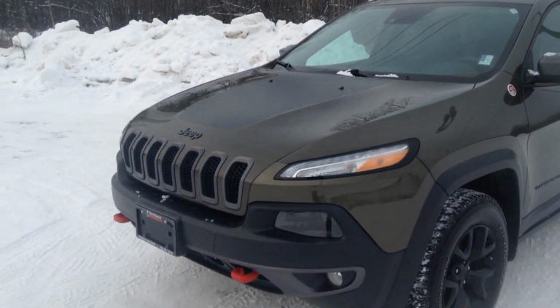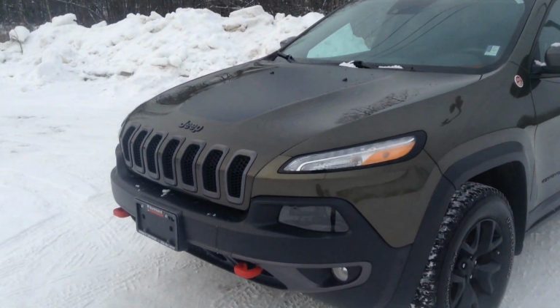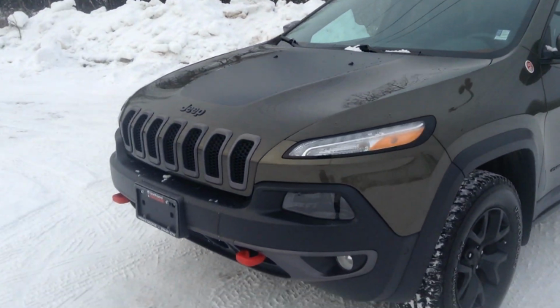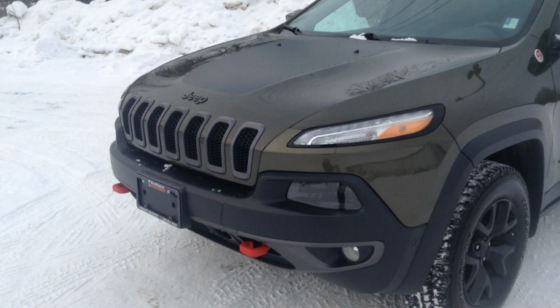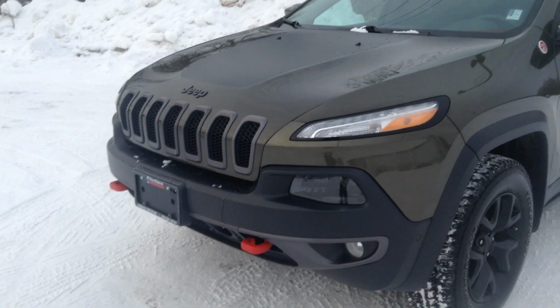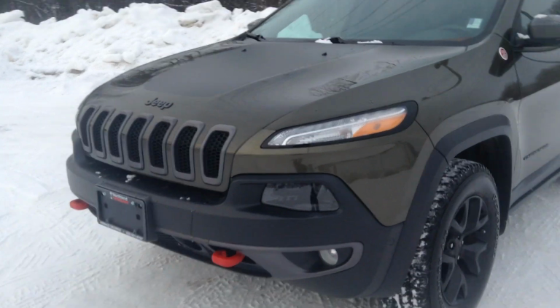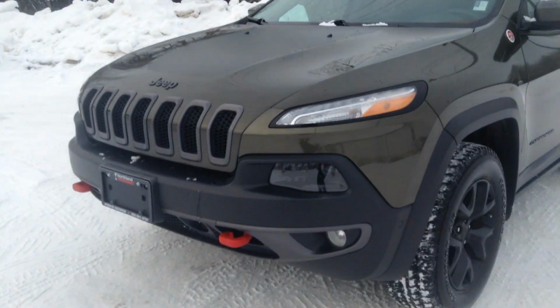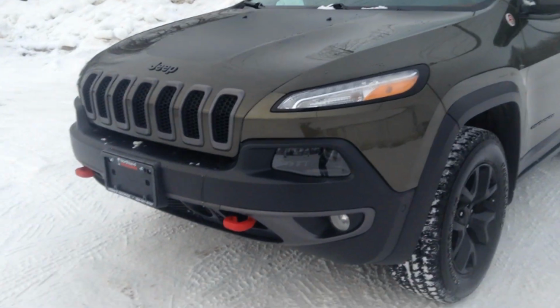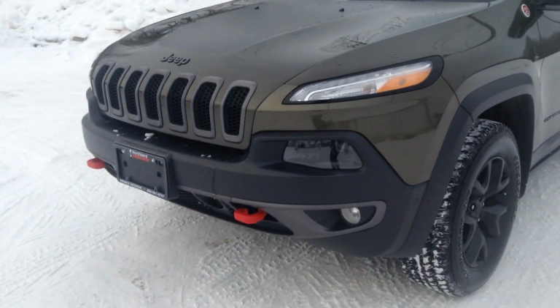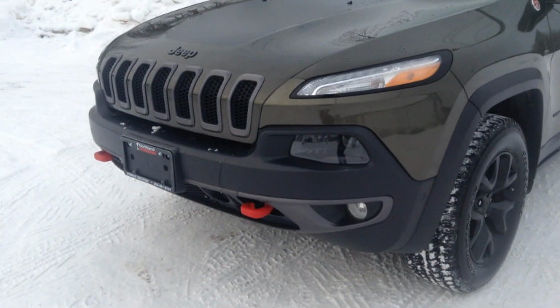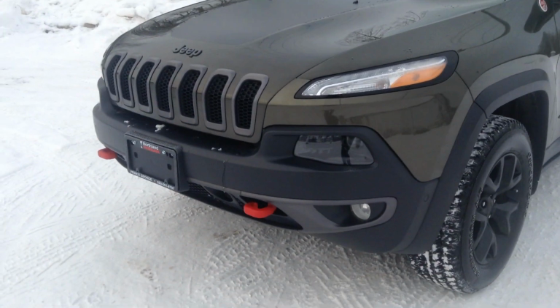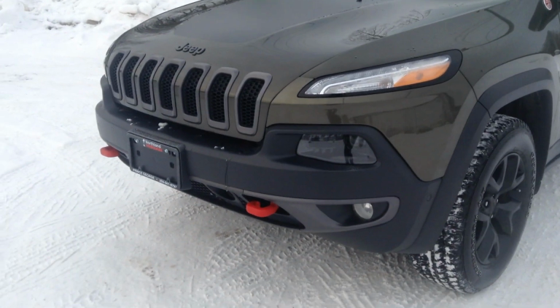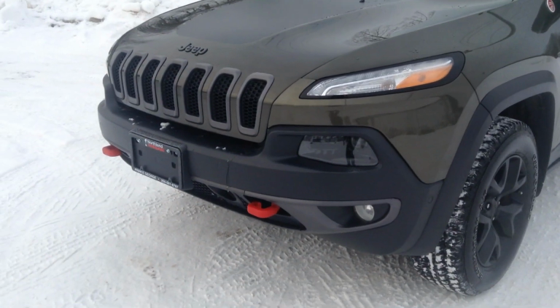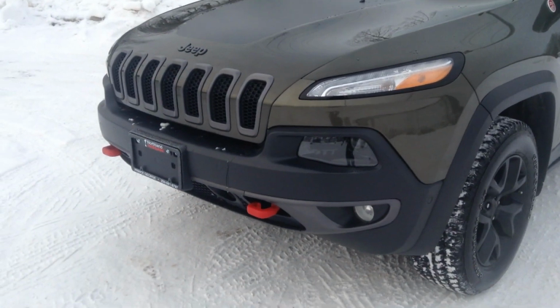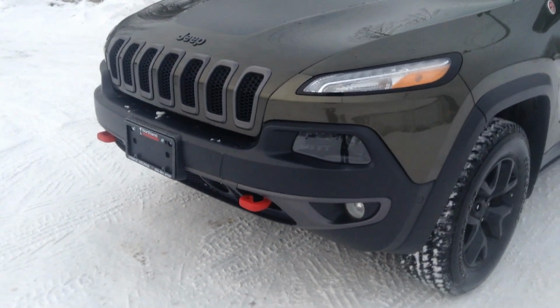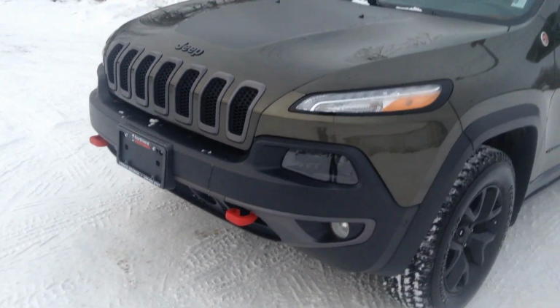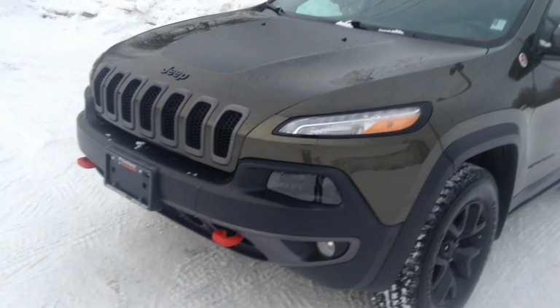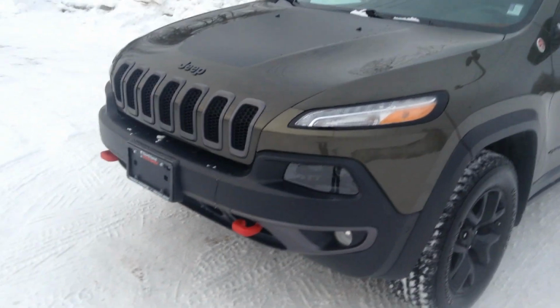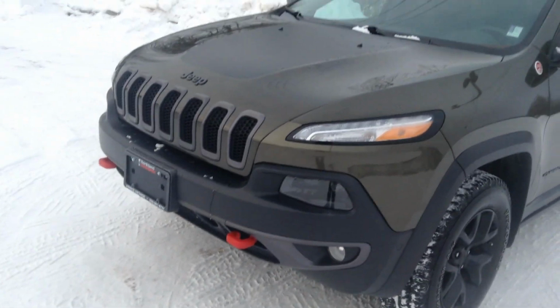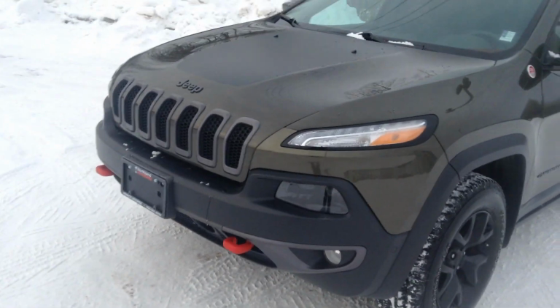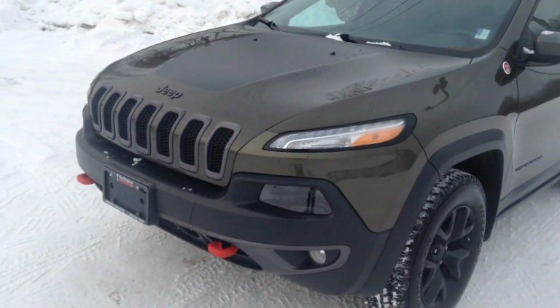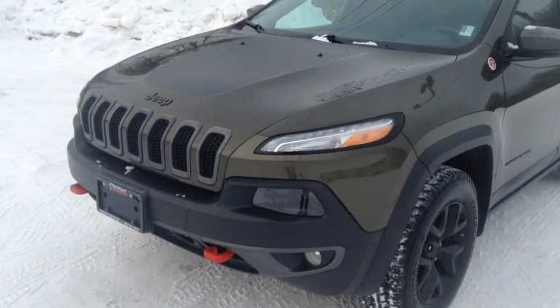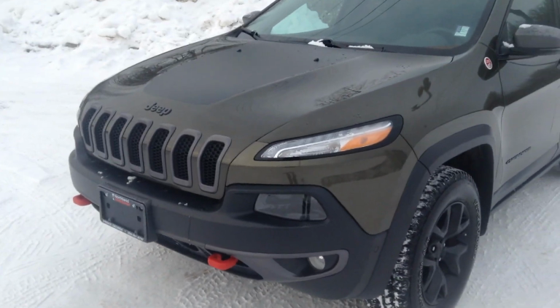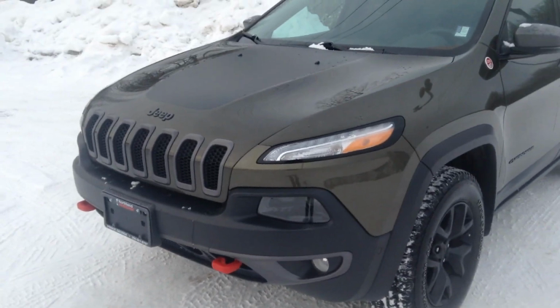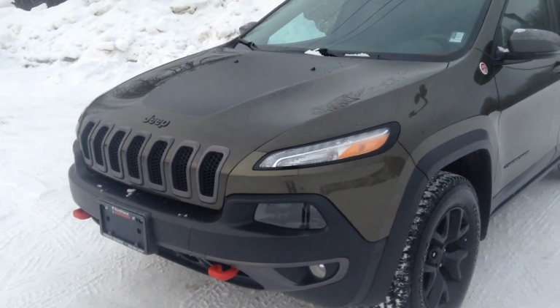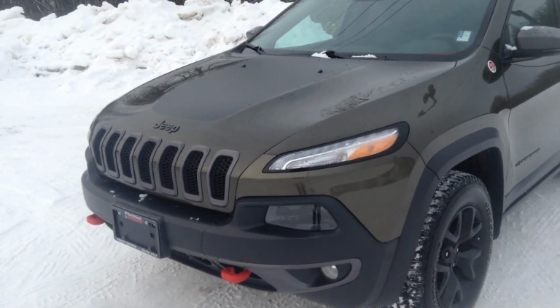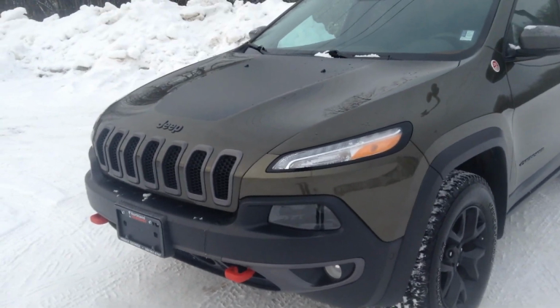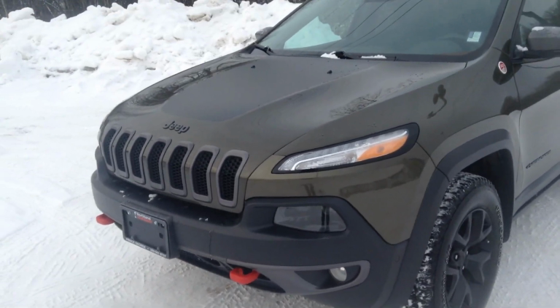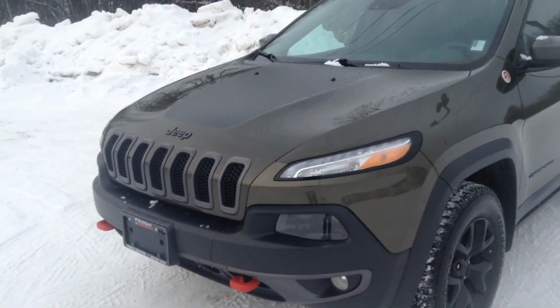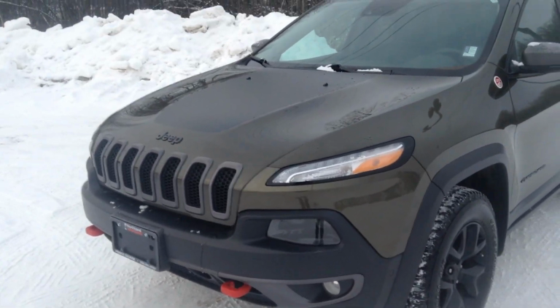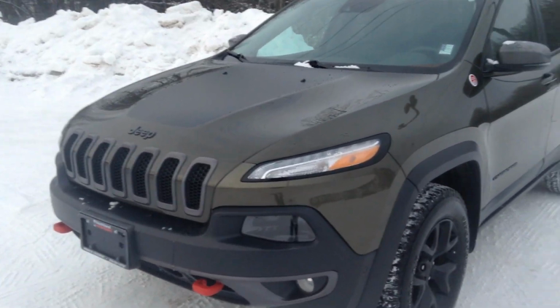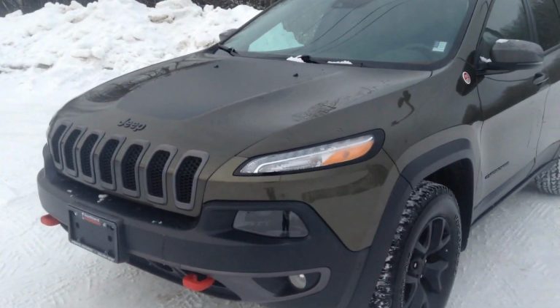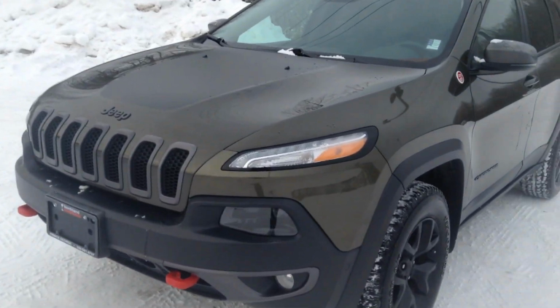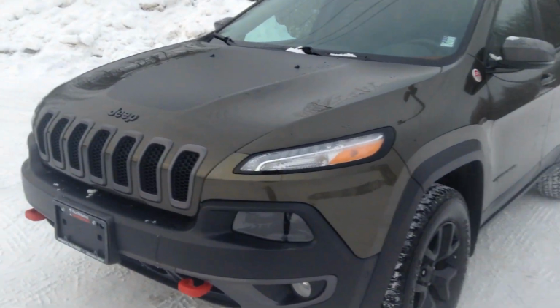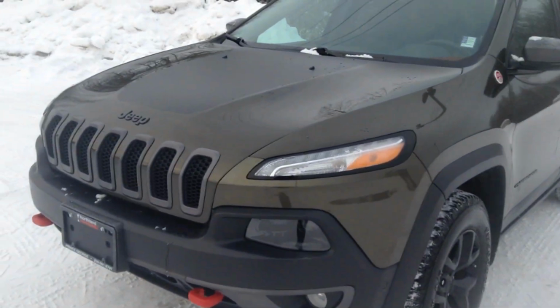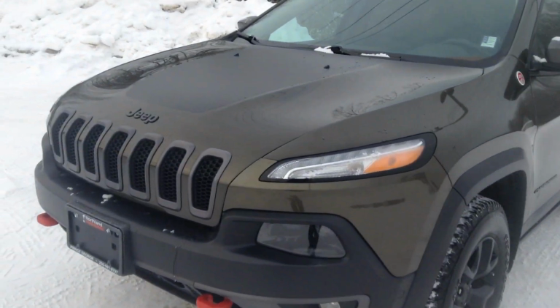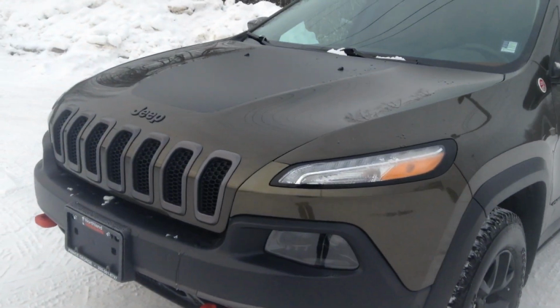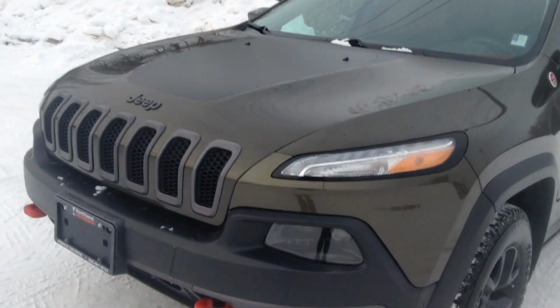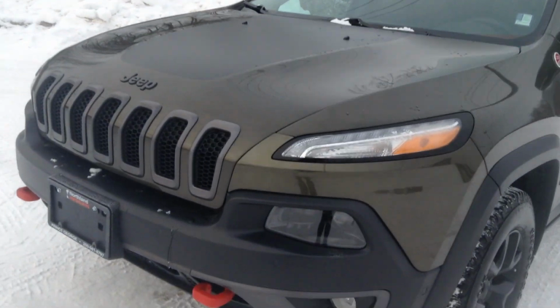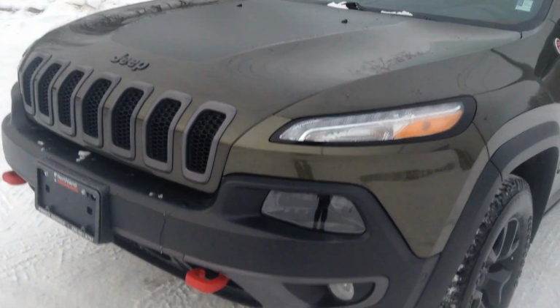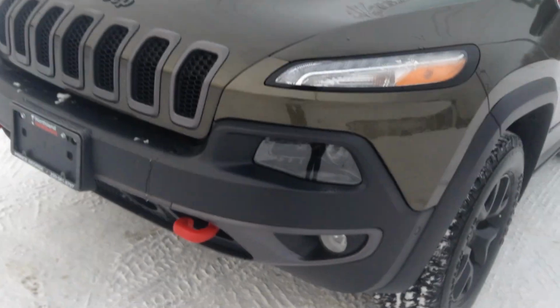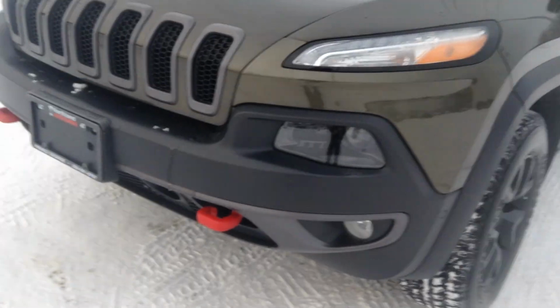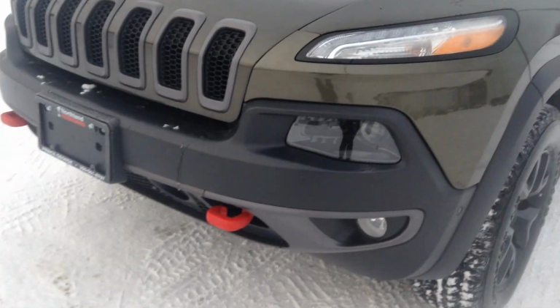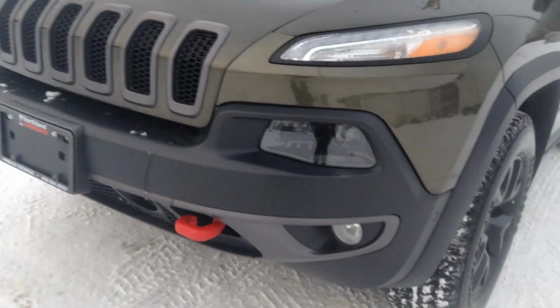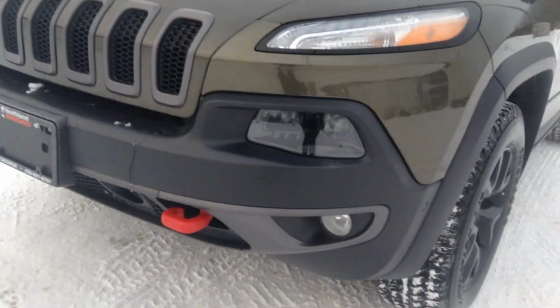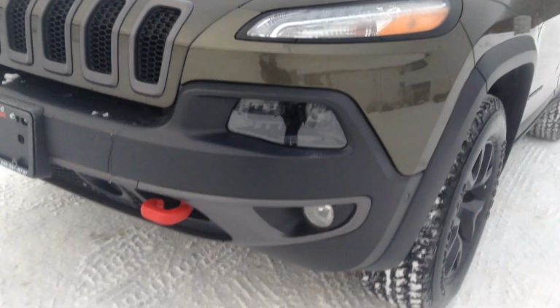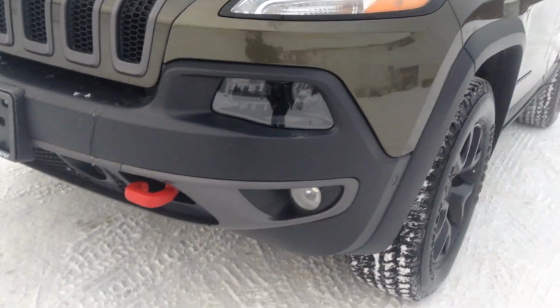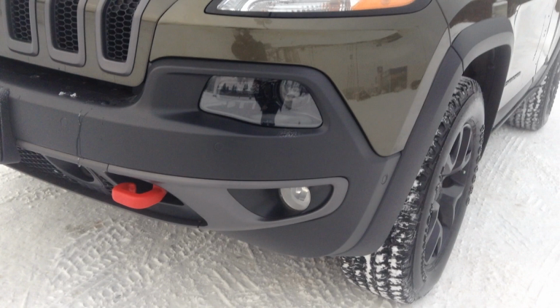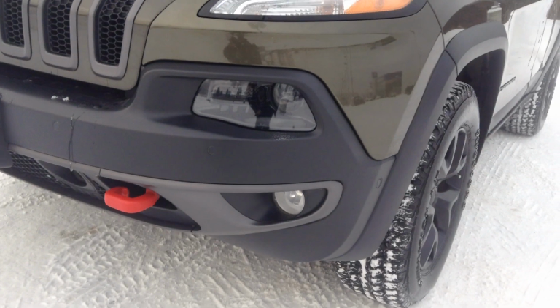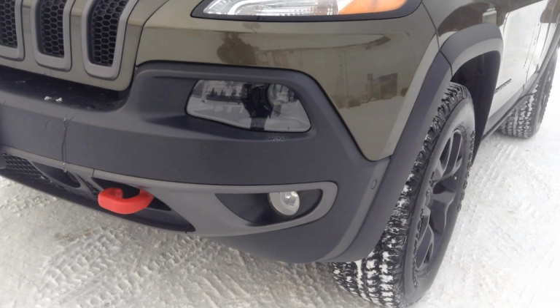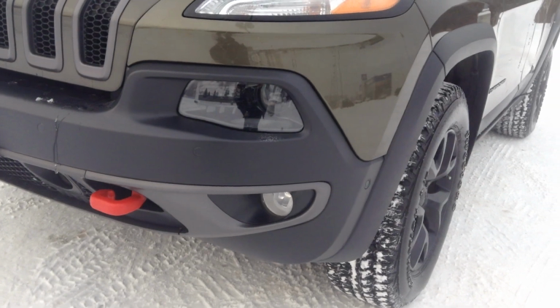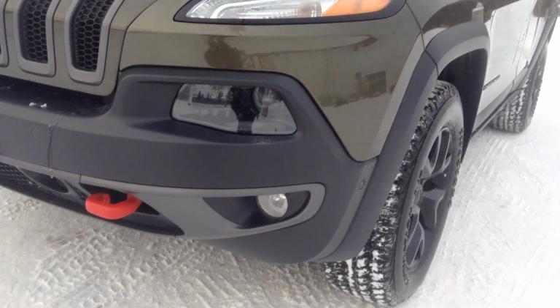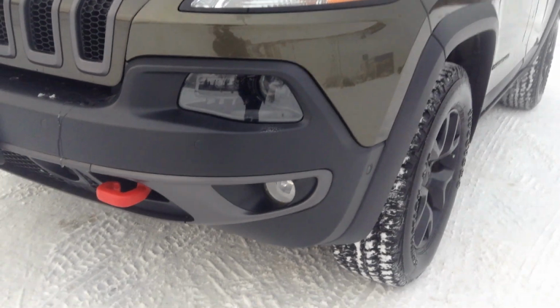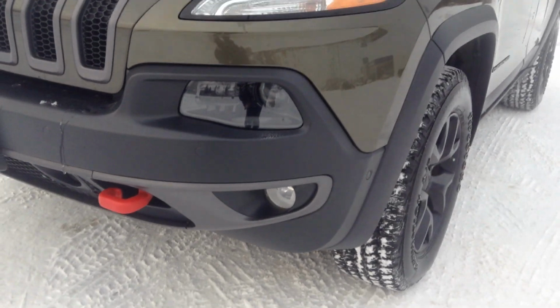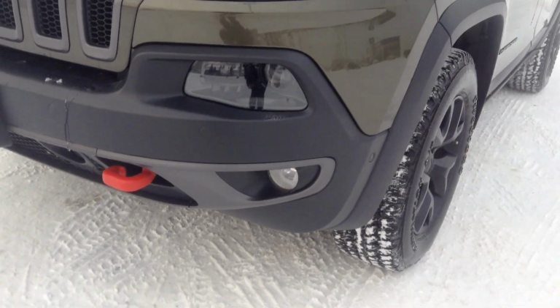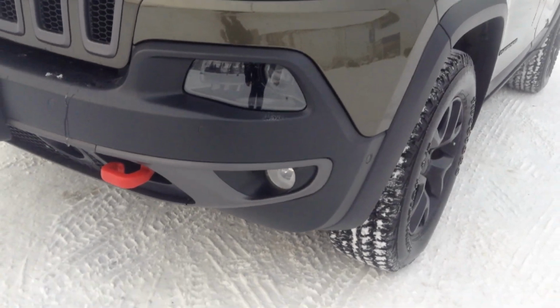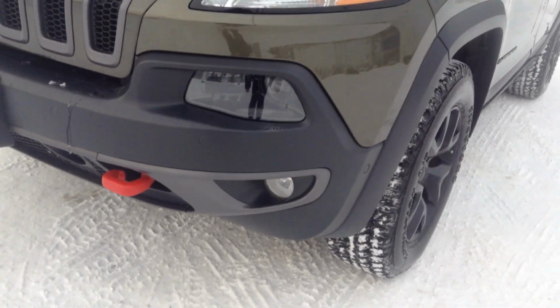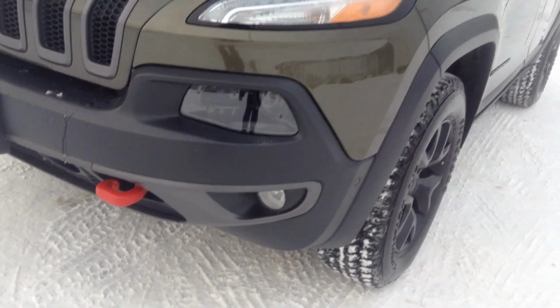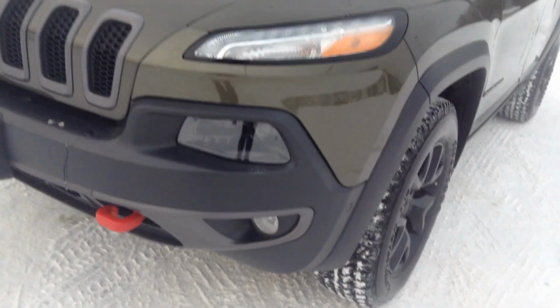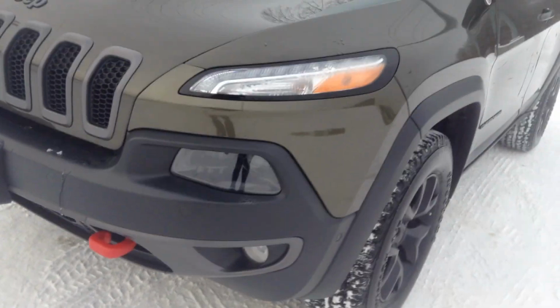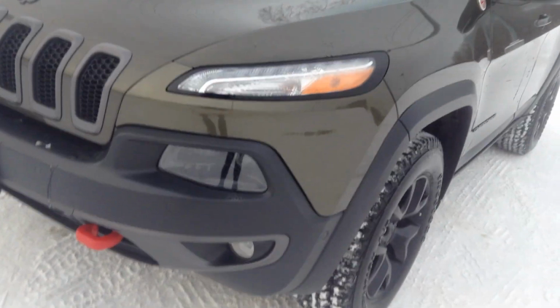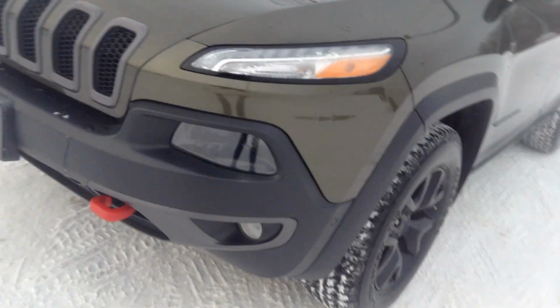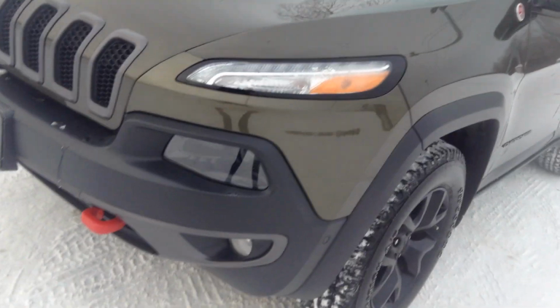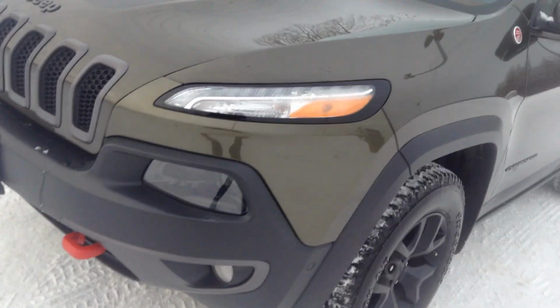We've got these bright red tow hooks. I'm just gonna take you on a brief walk around. It looks like we've got two sets of fog lights there.